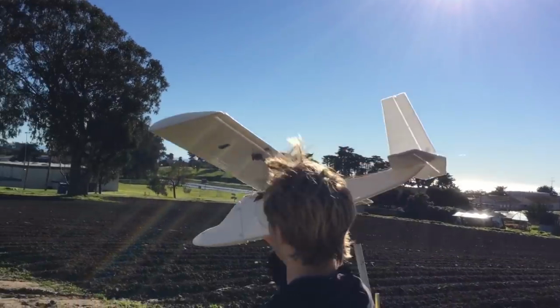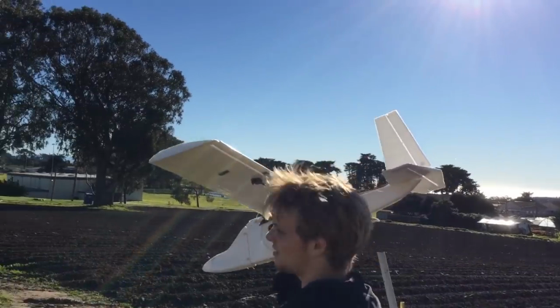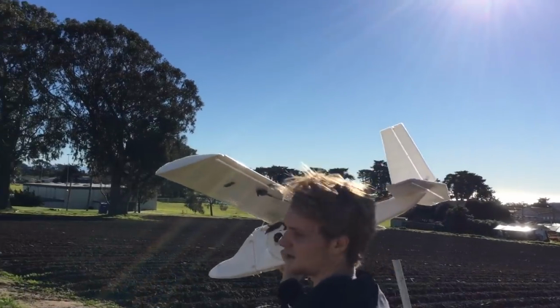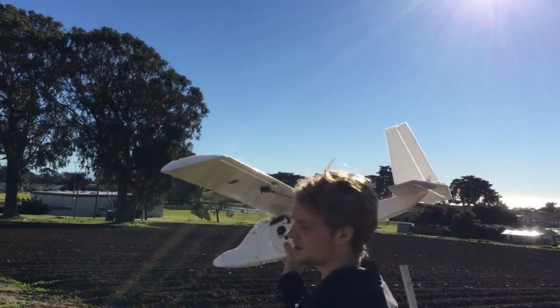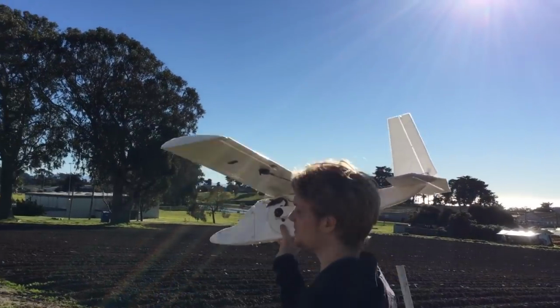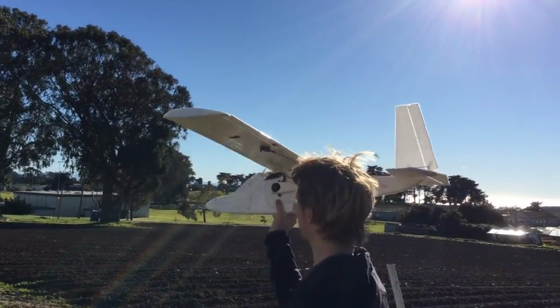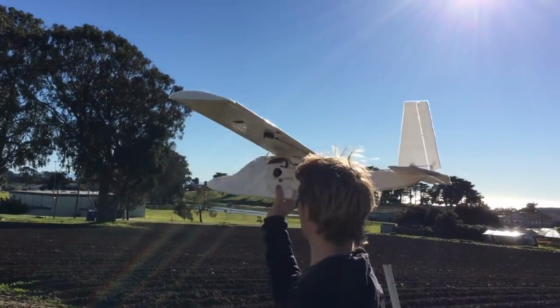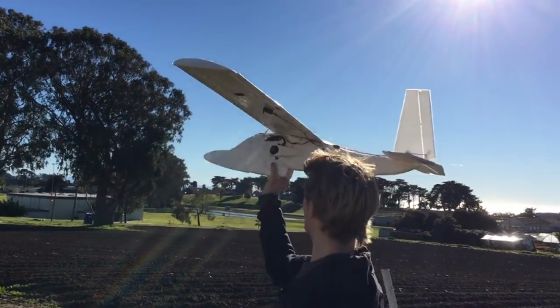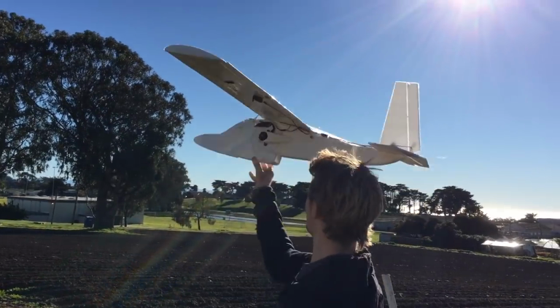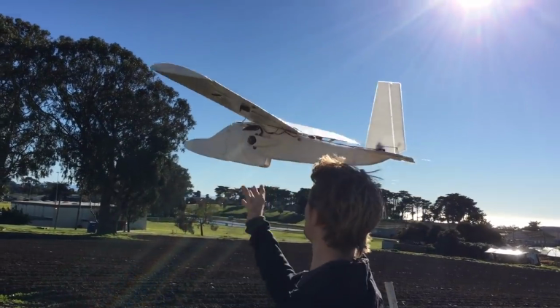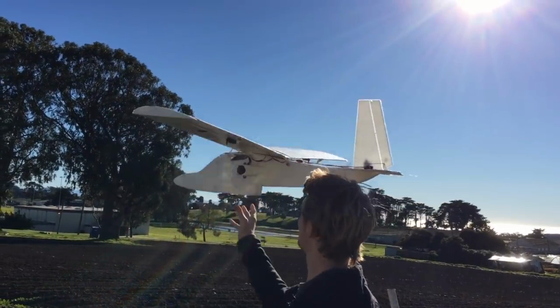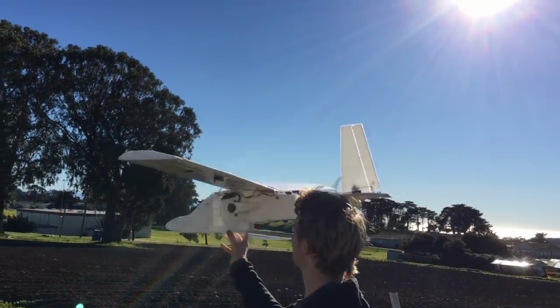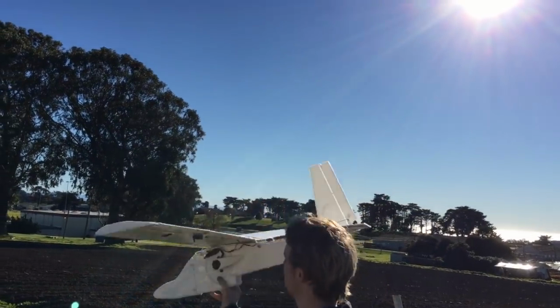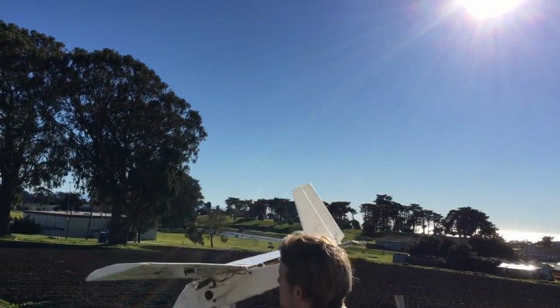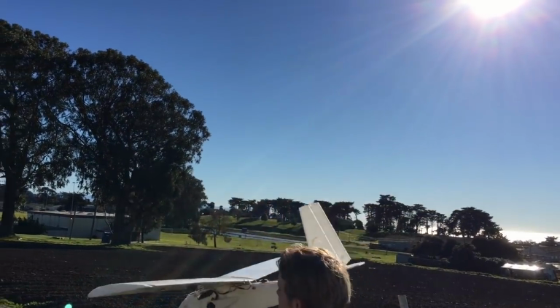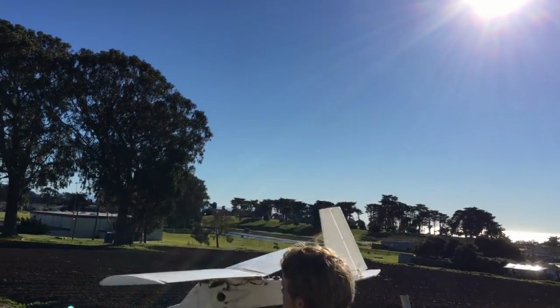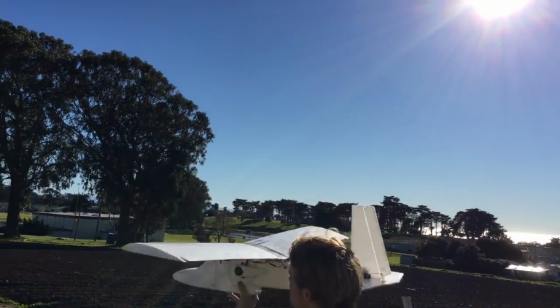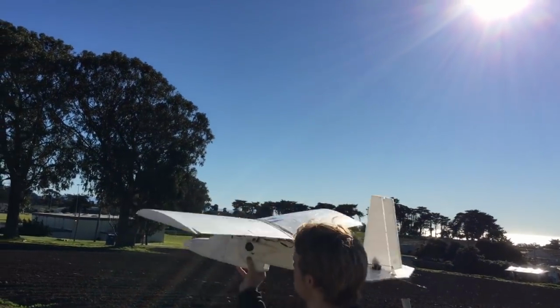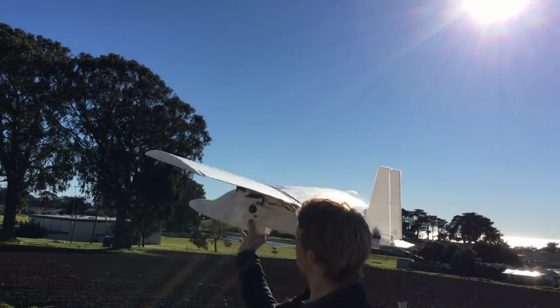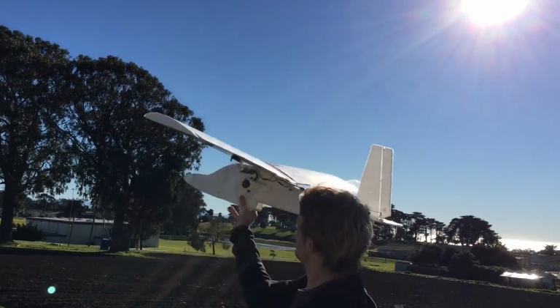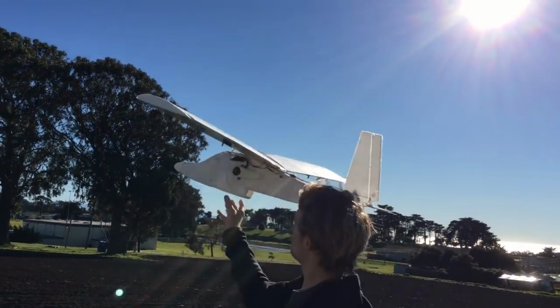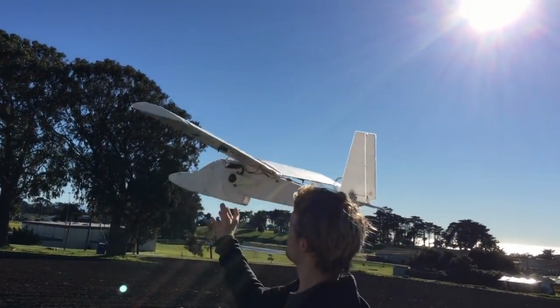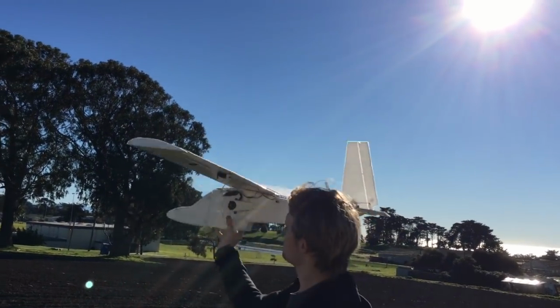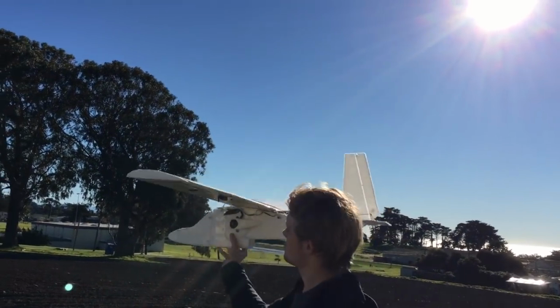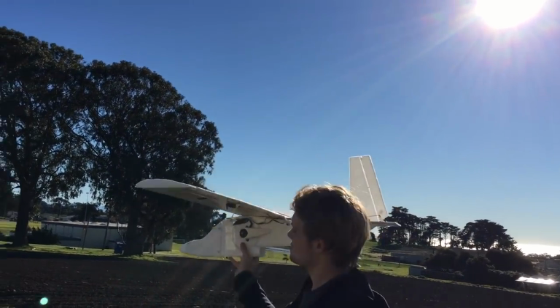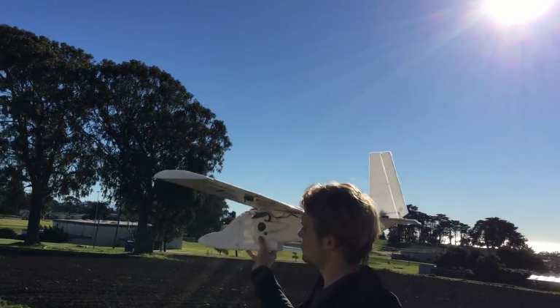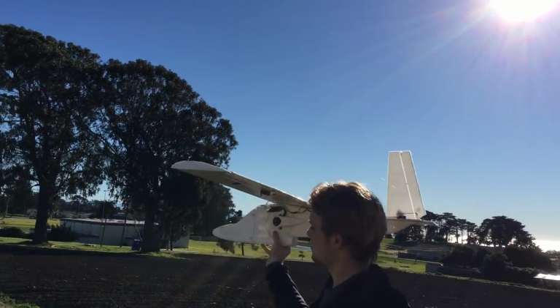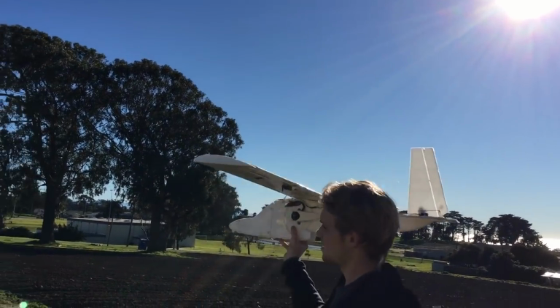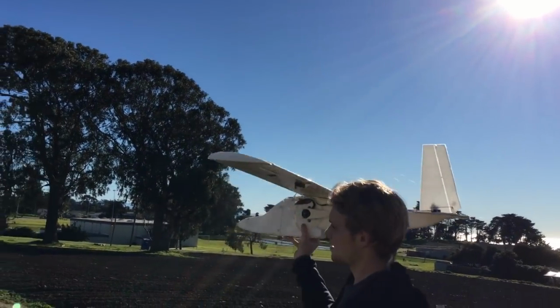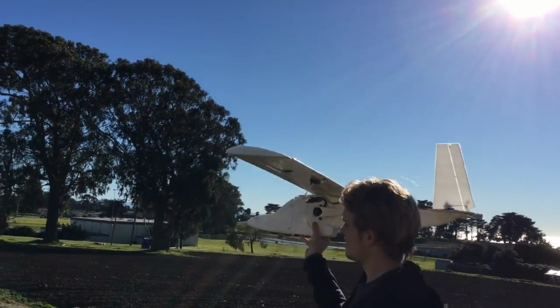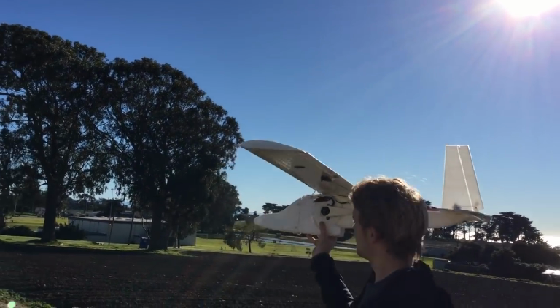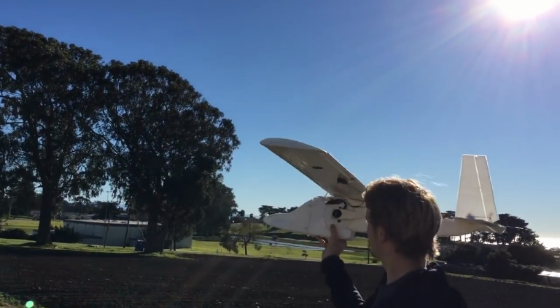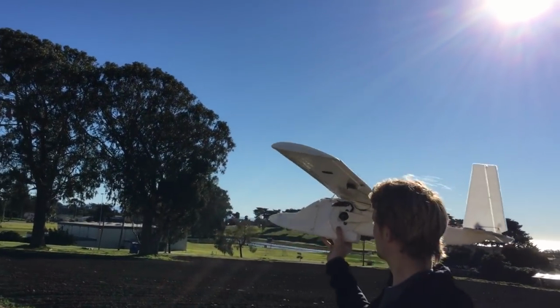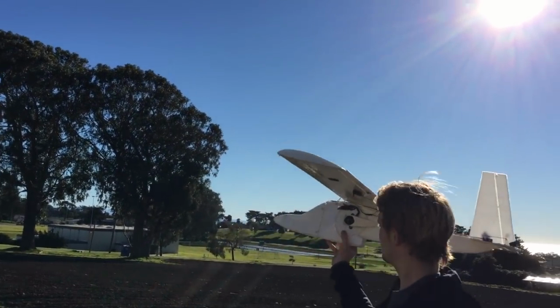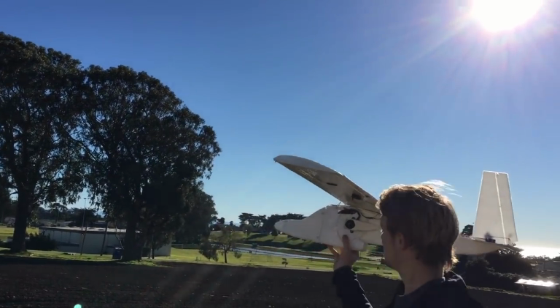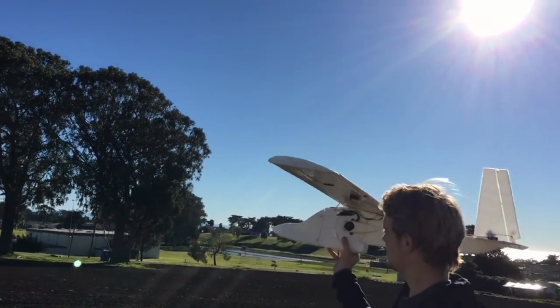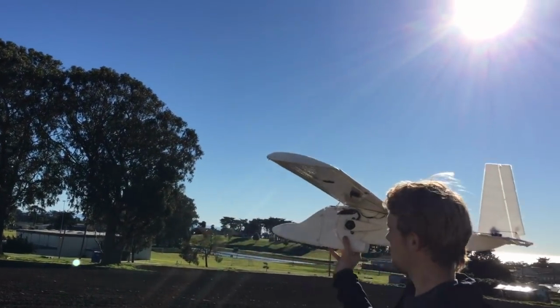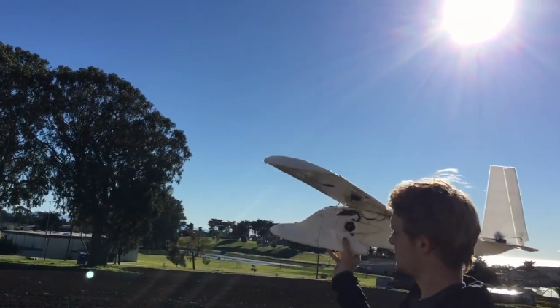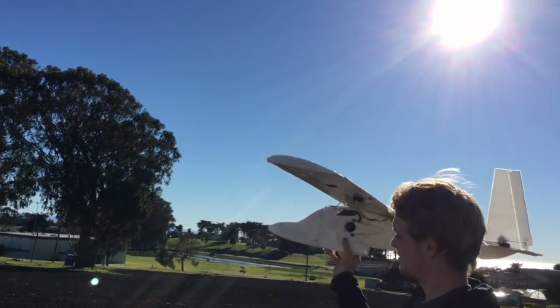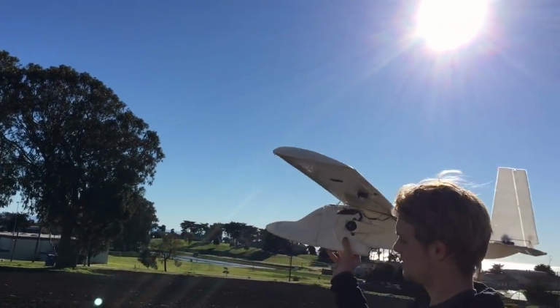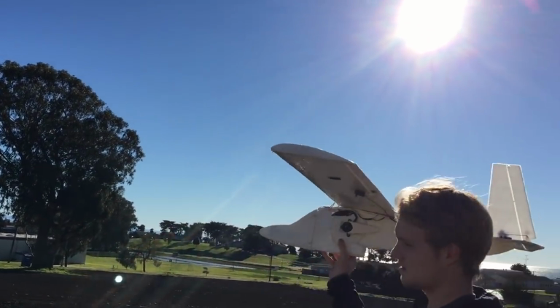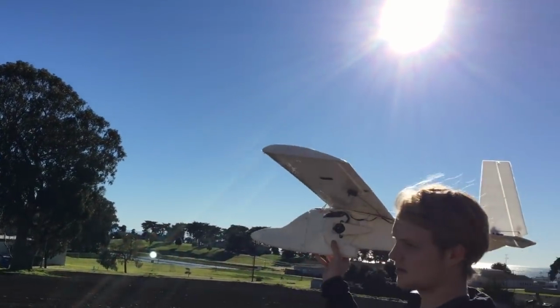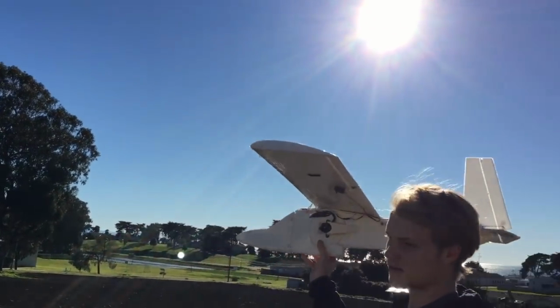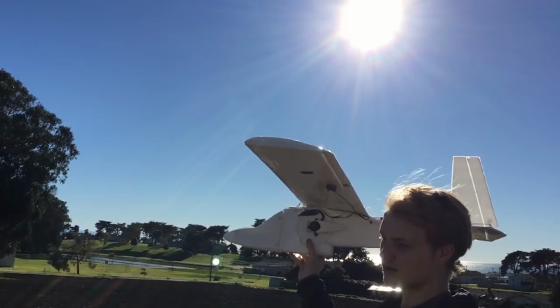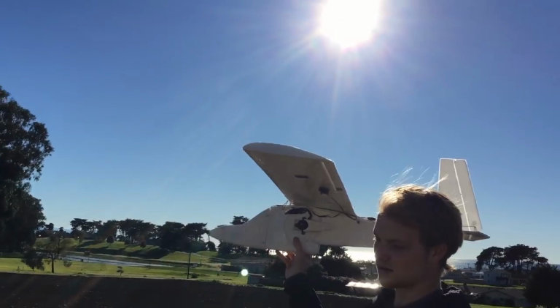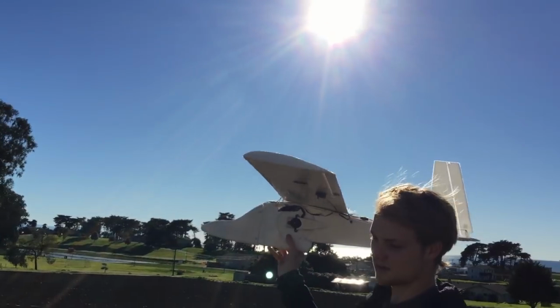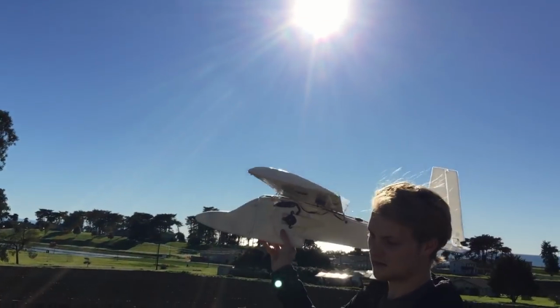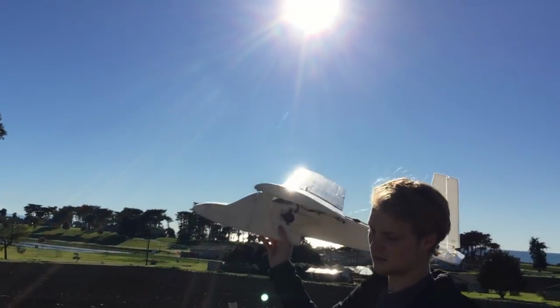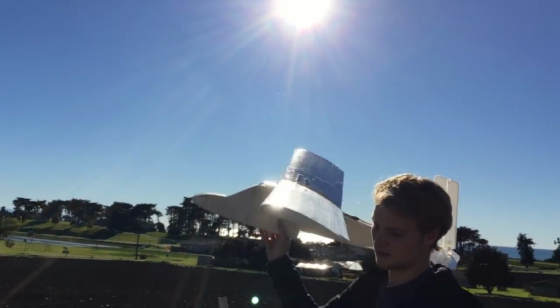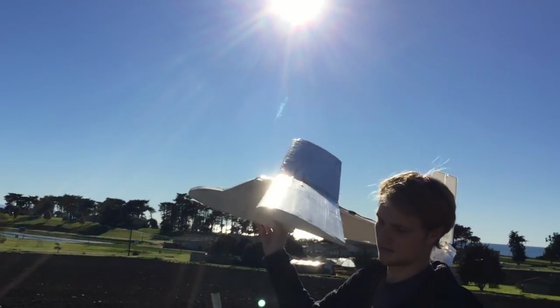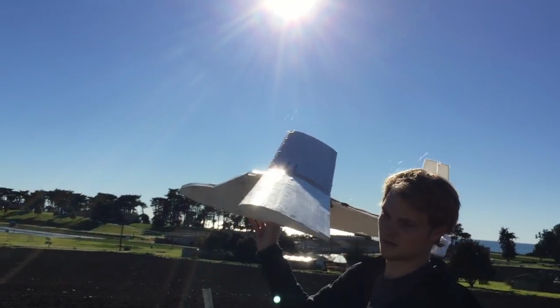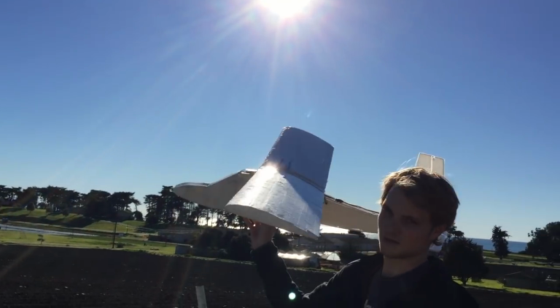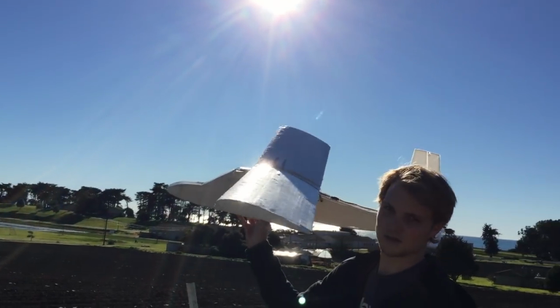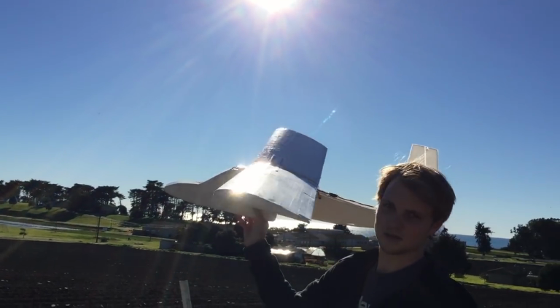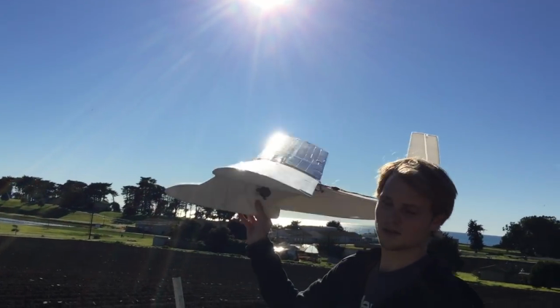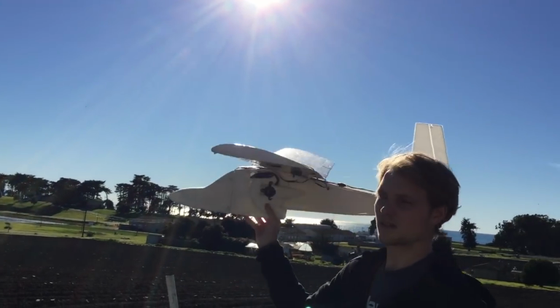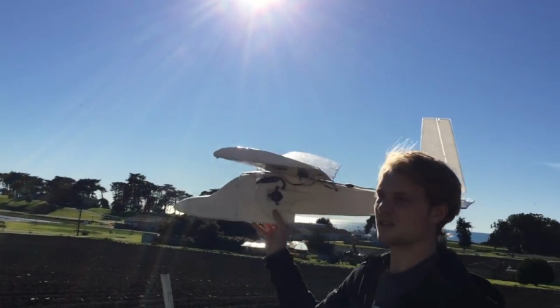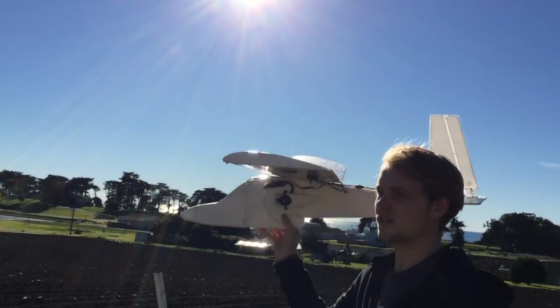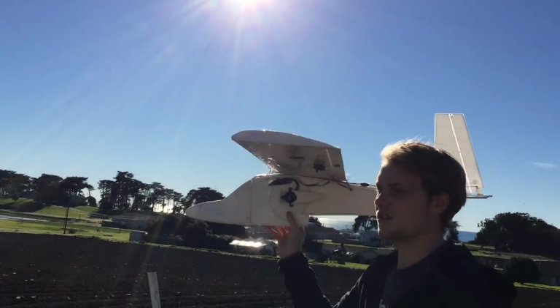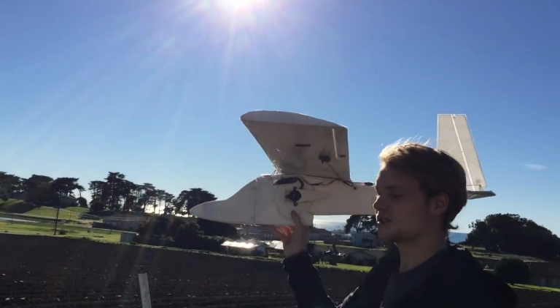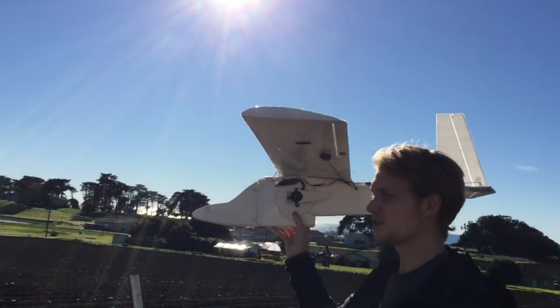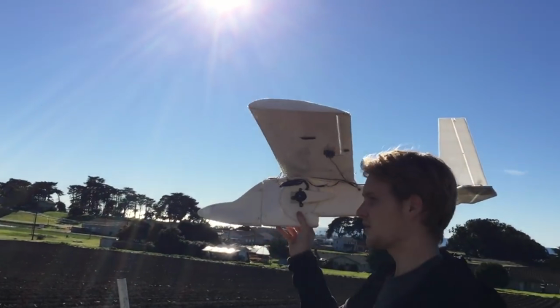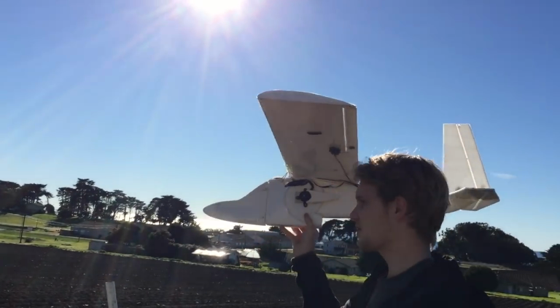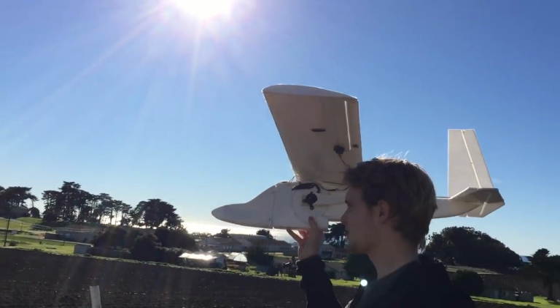Oh, it seems to fly! That's a little weird.